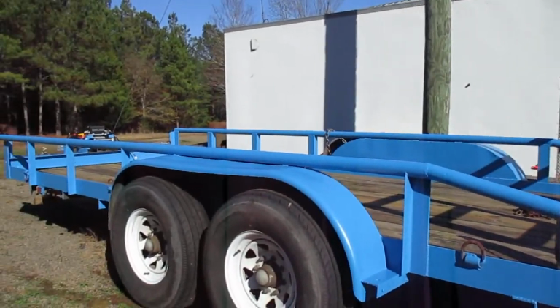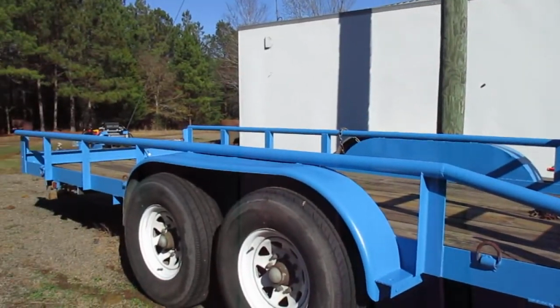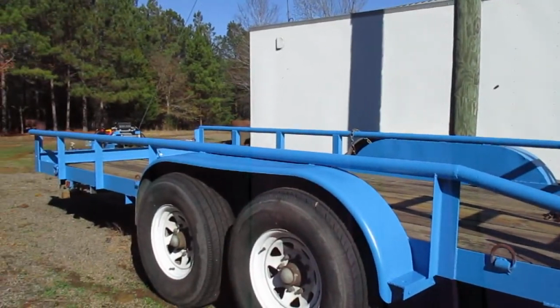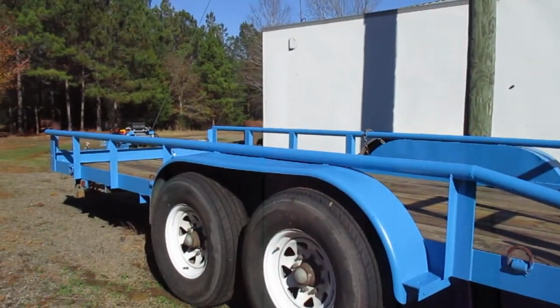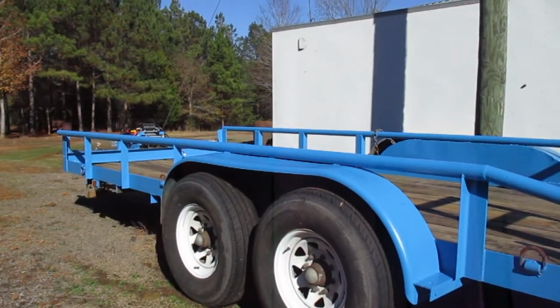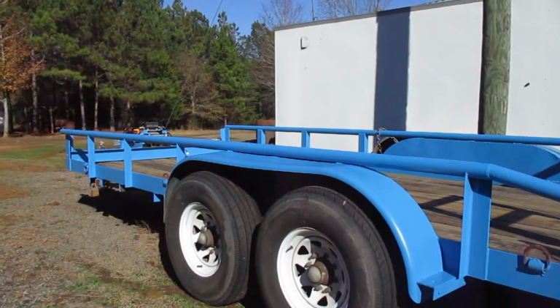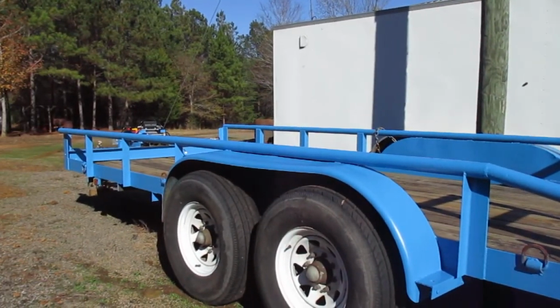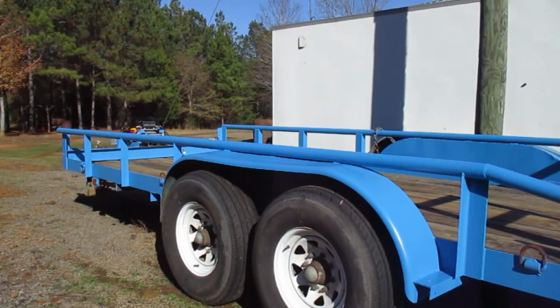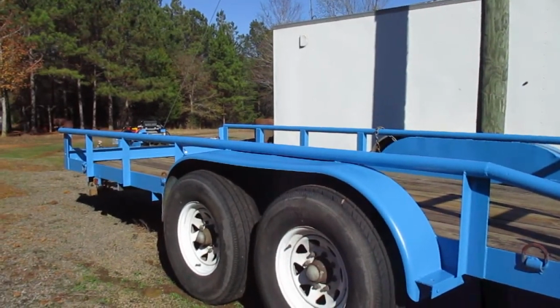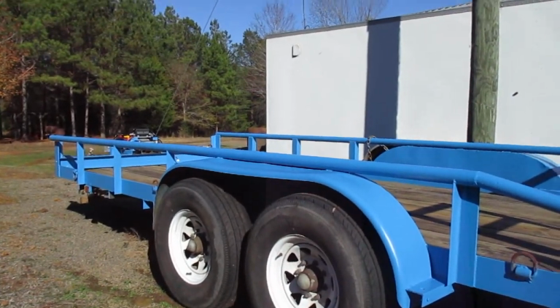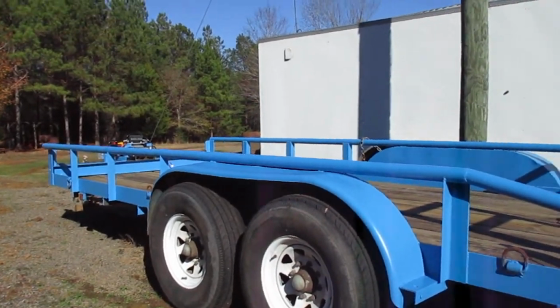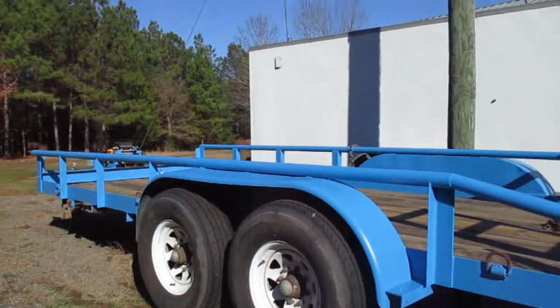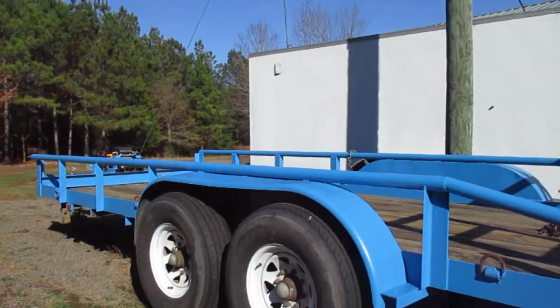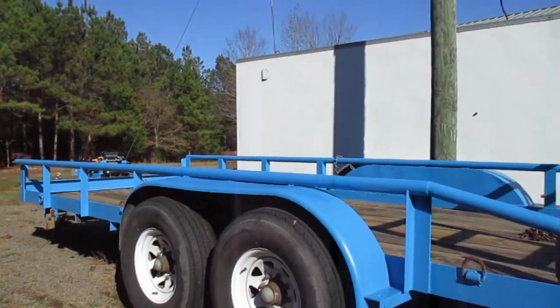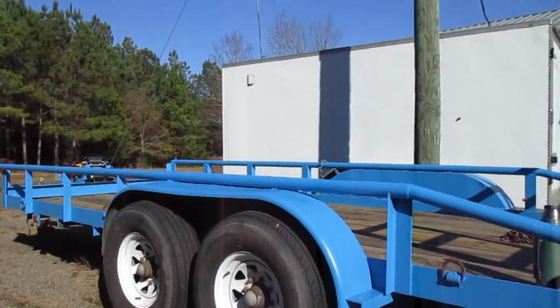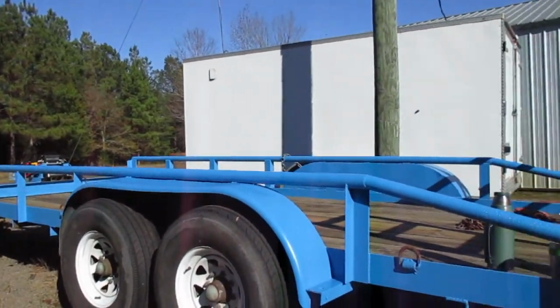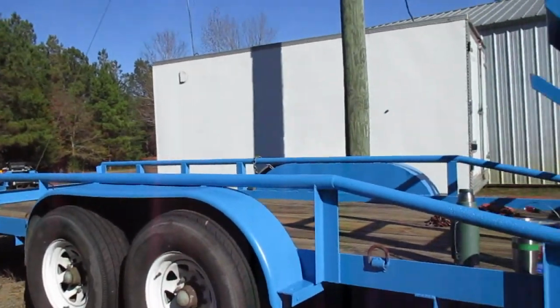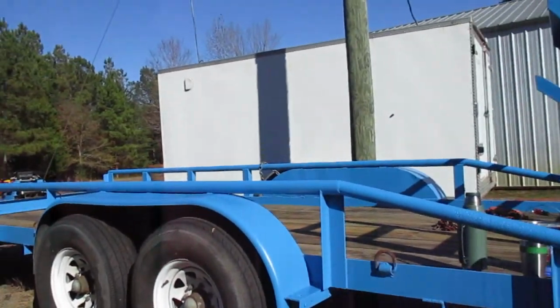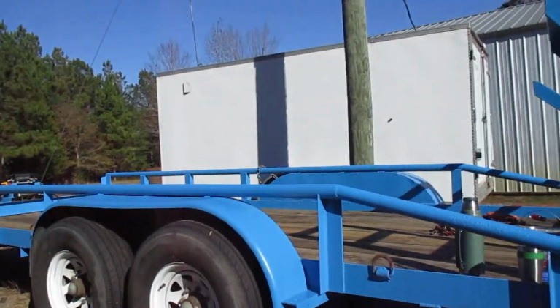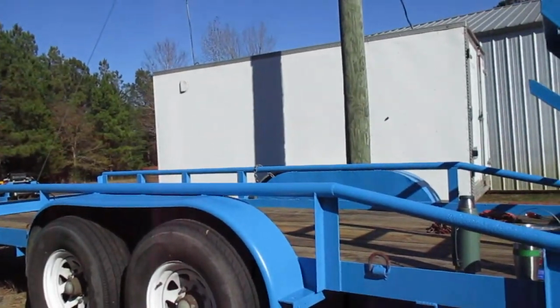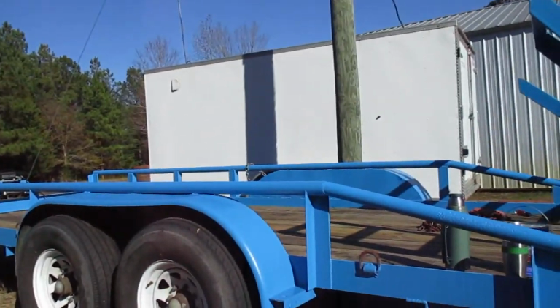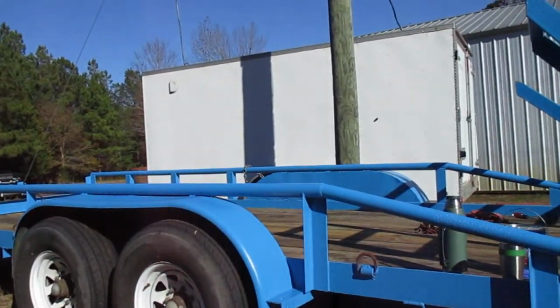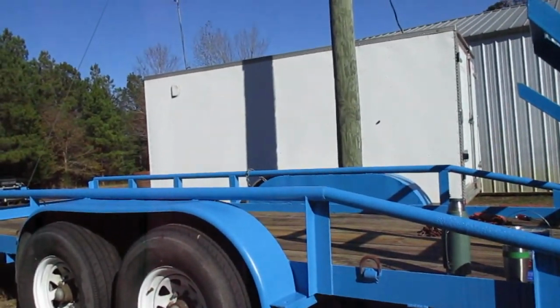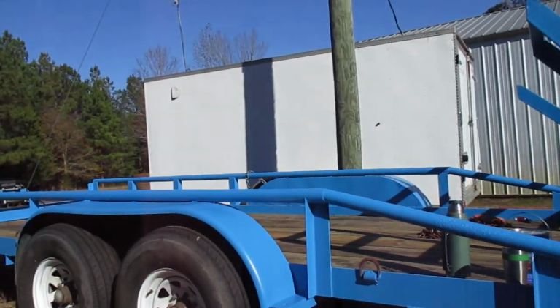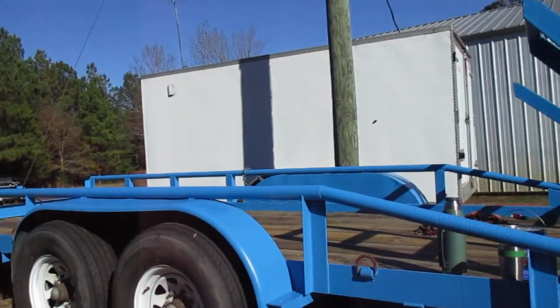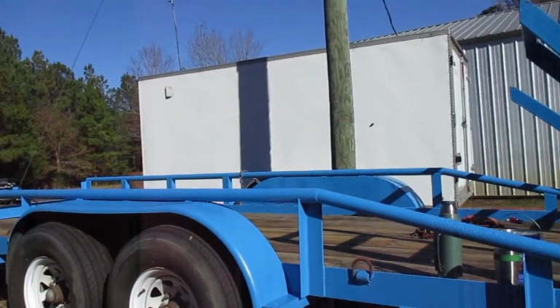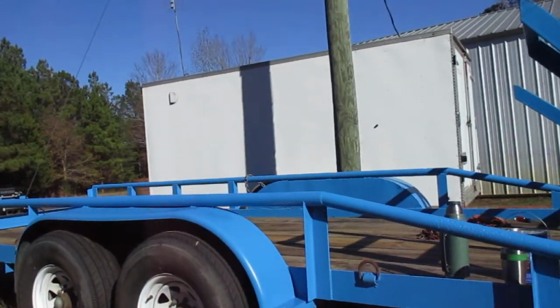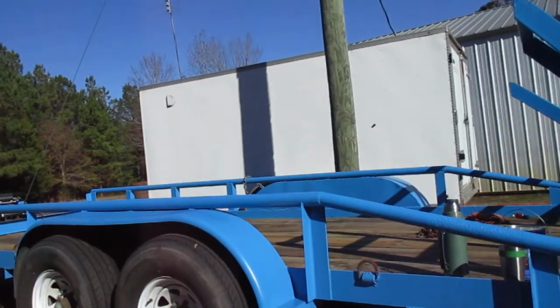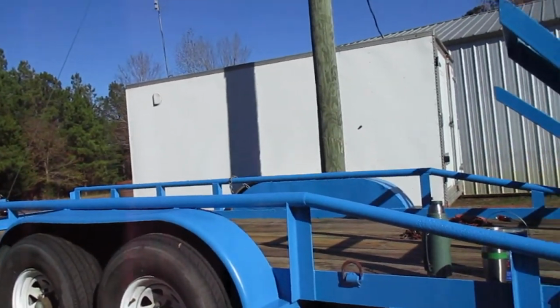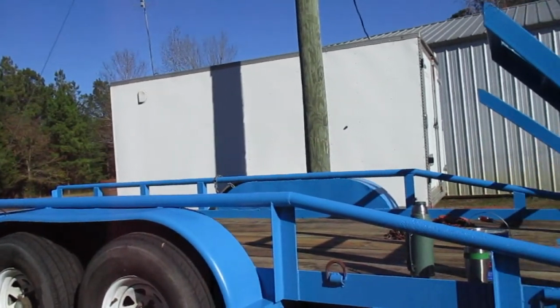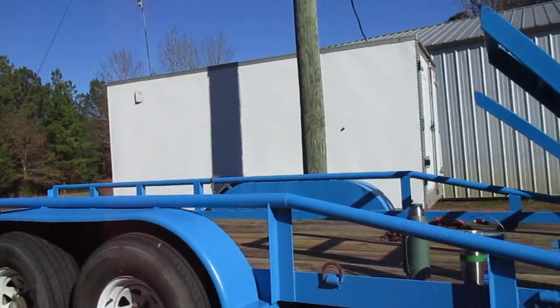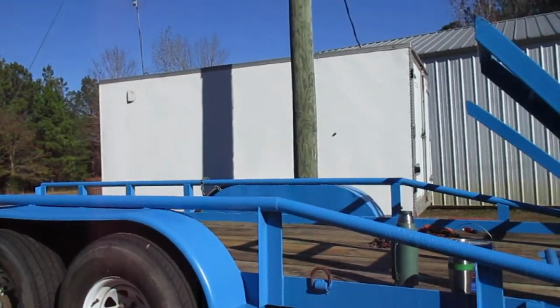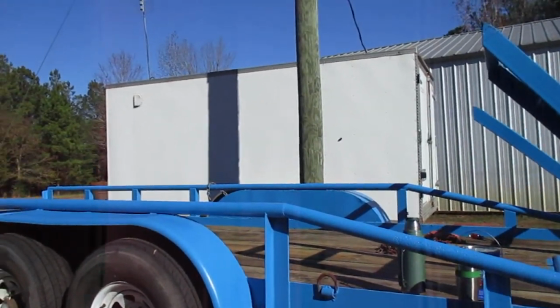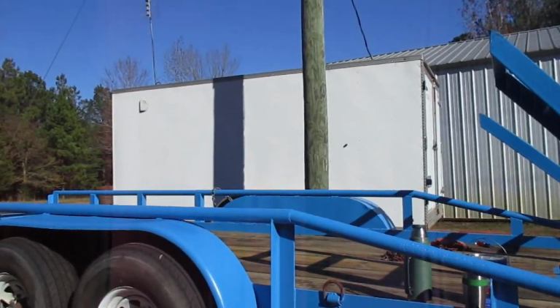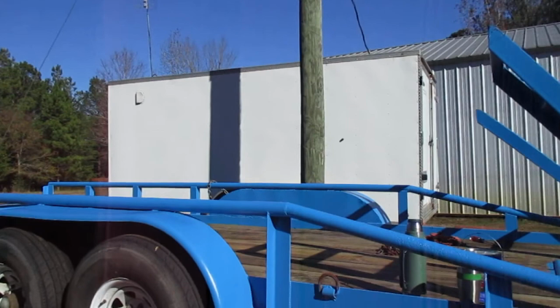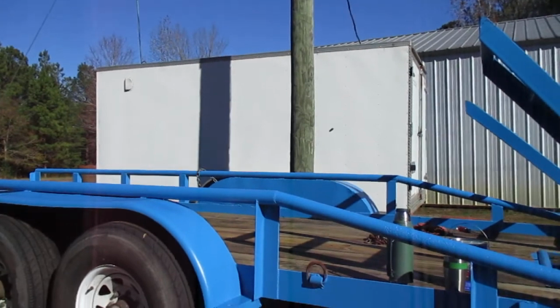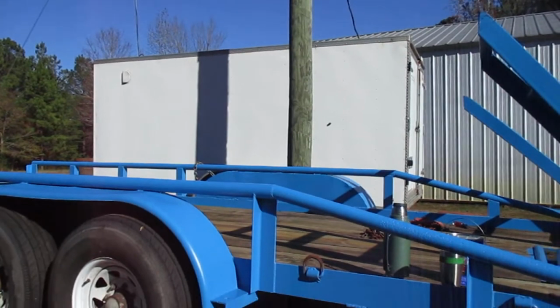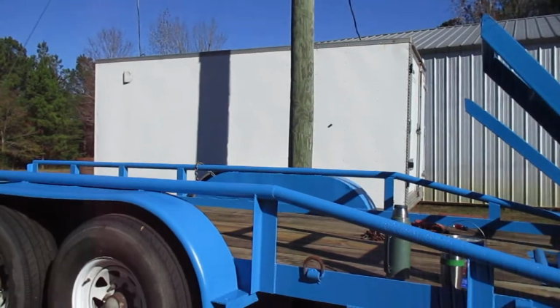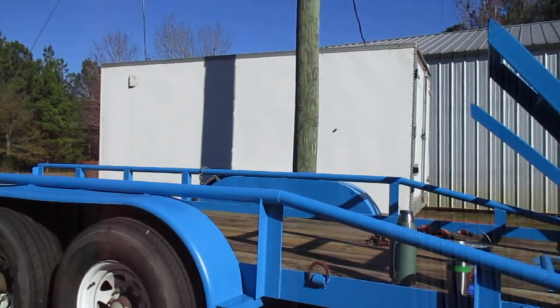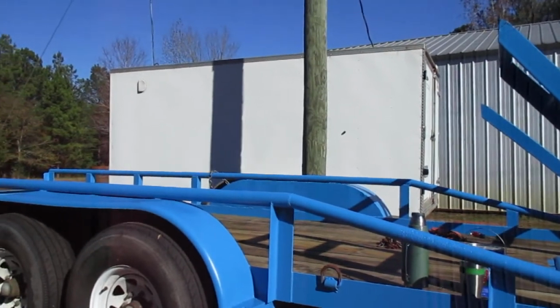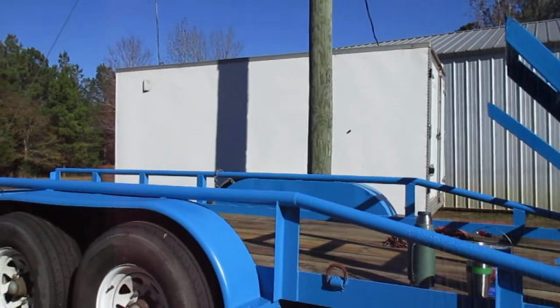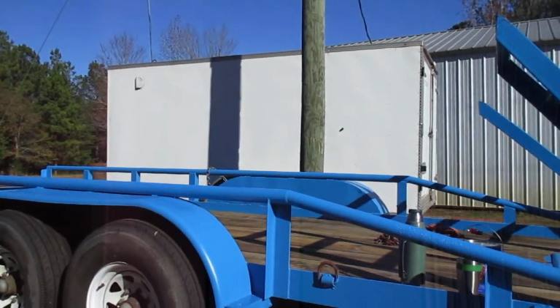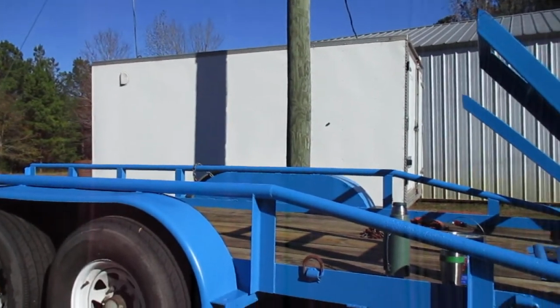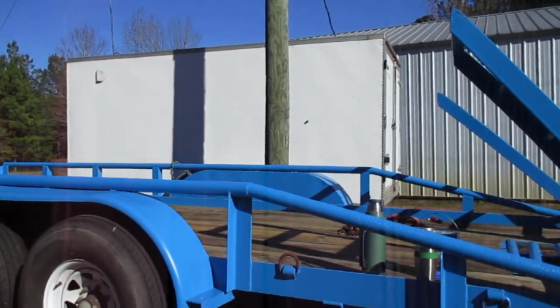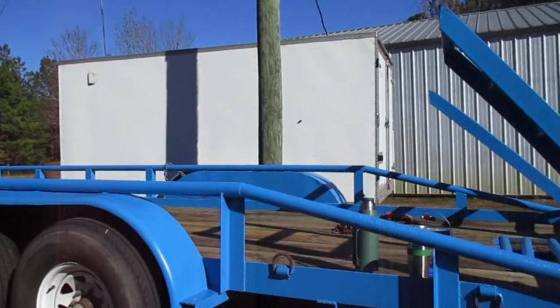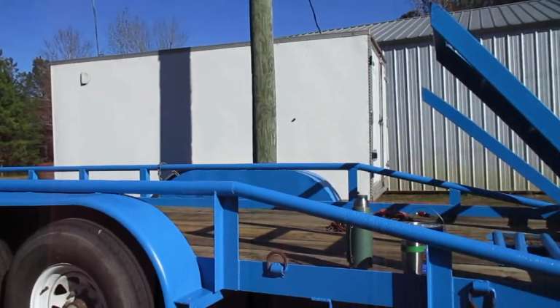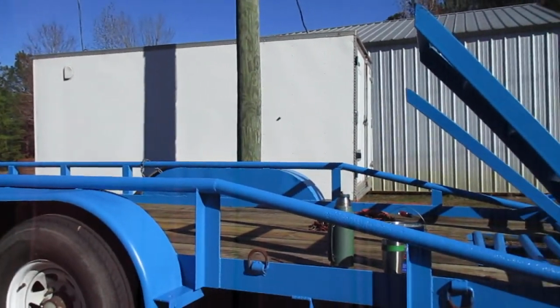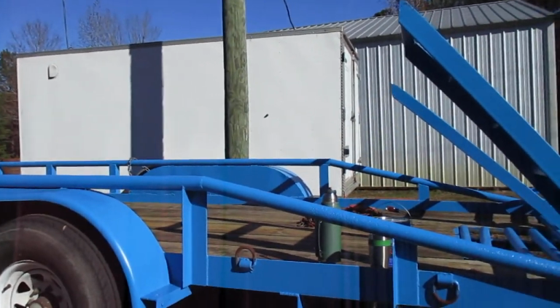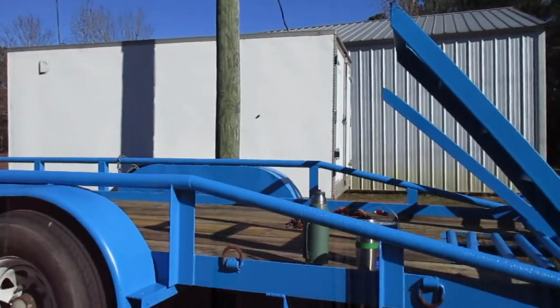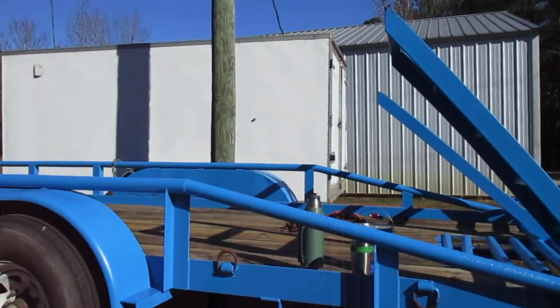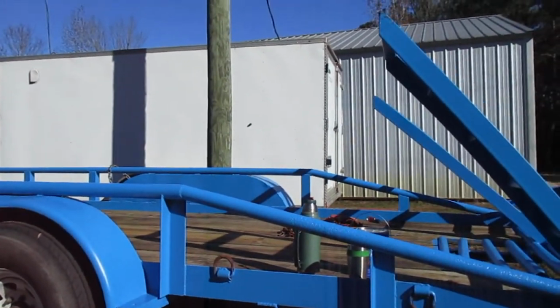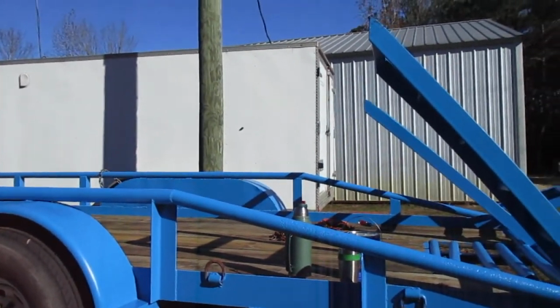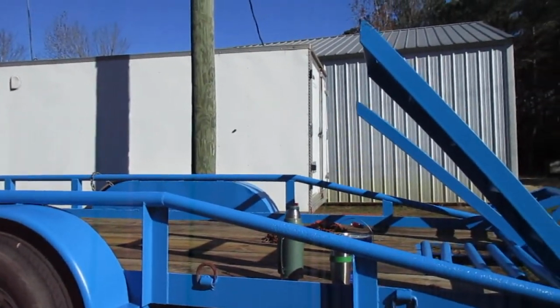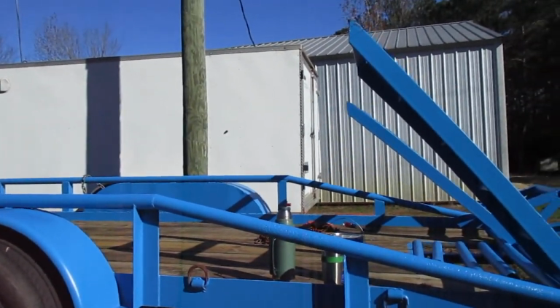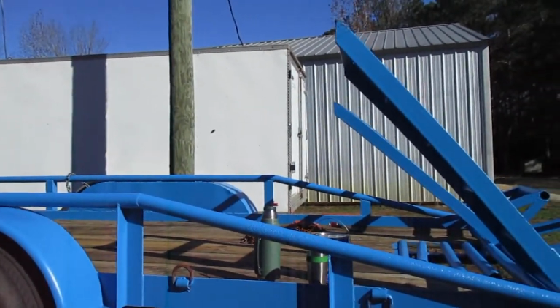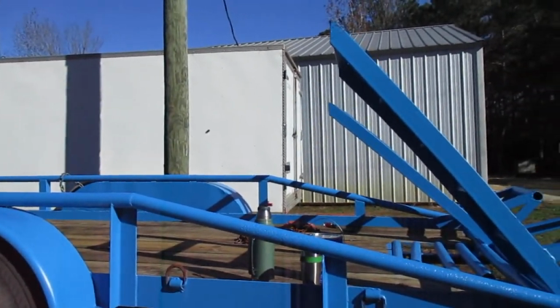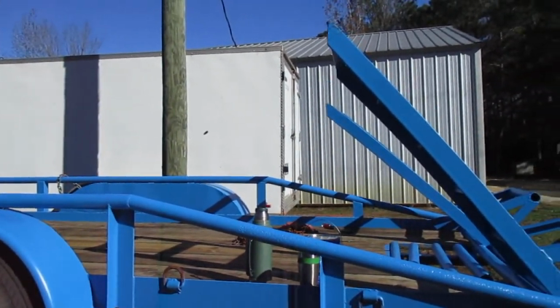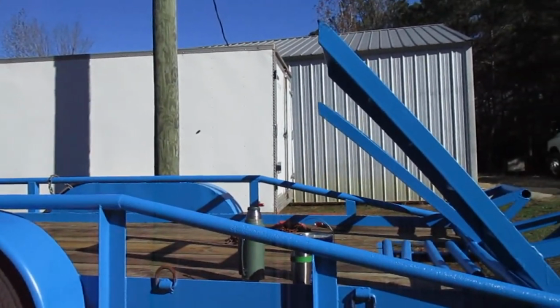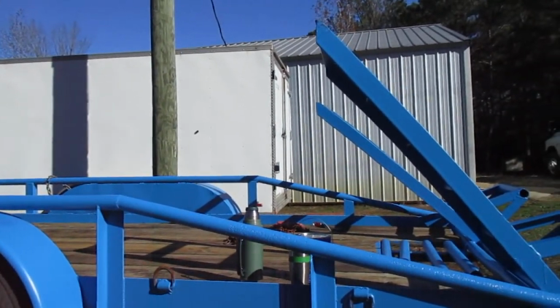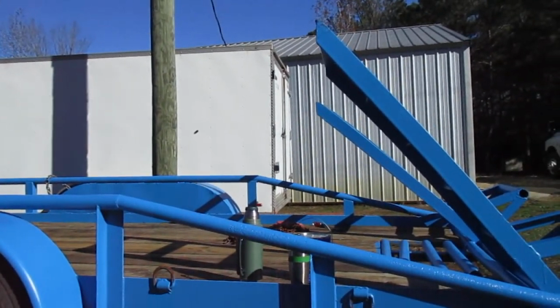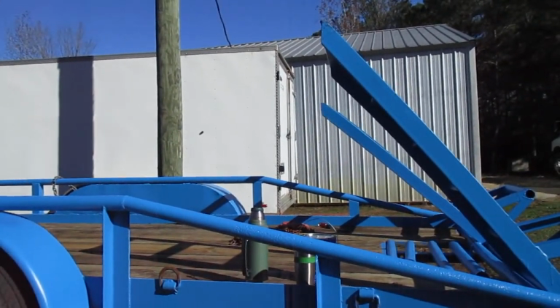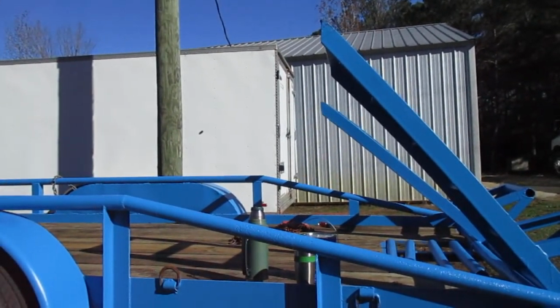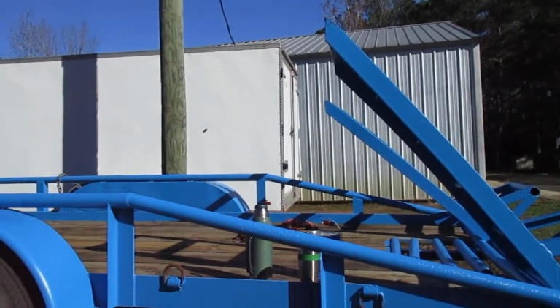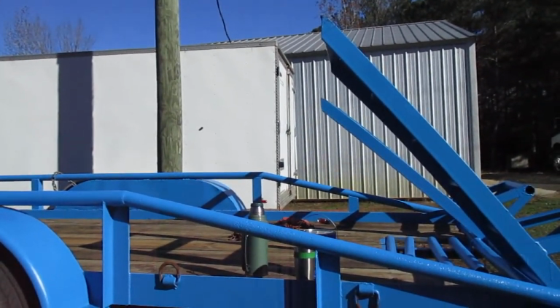It's a trailer I really like. I ain't gonna sell this one — I'm gonna keep it. Unless I die, and then somebody else can sell it. But I like it.